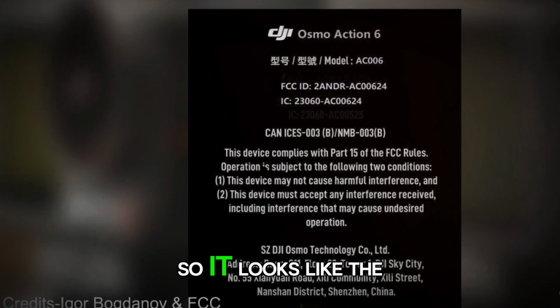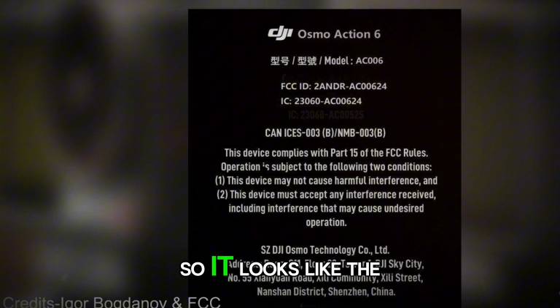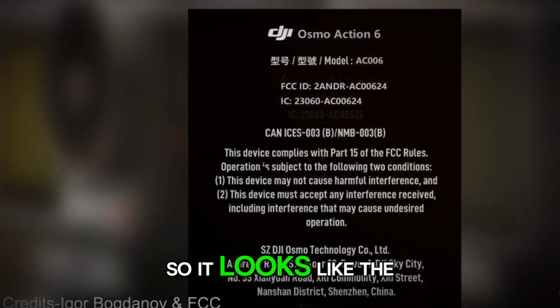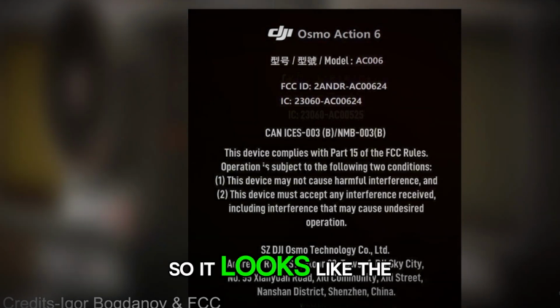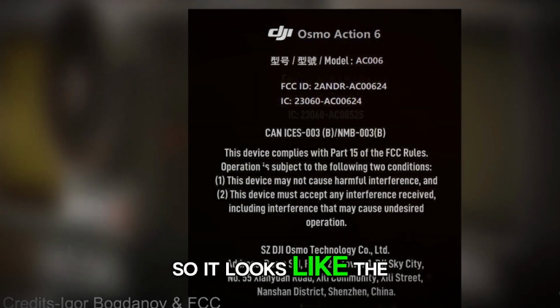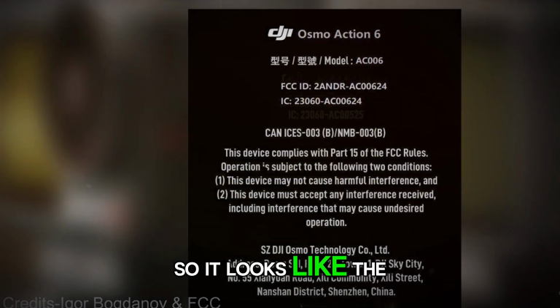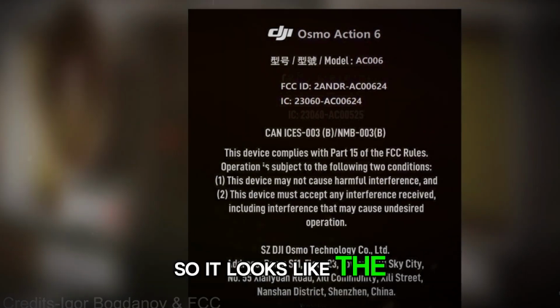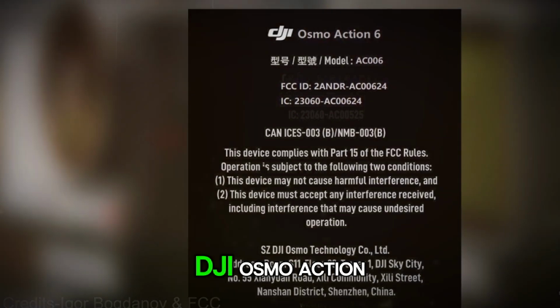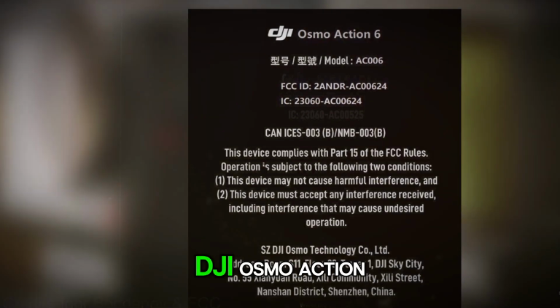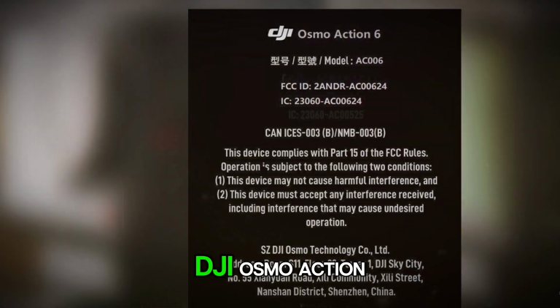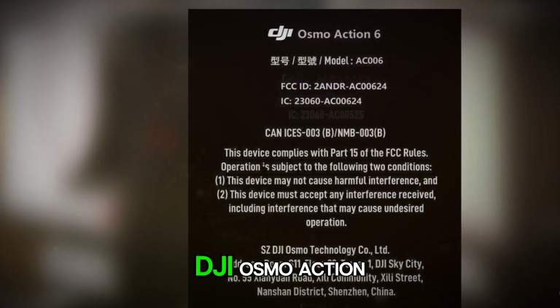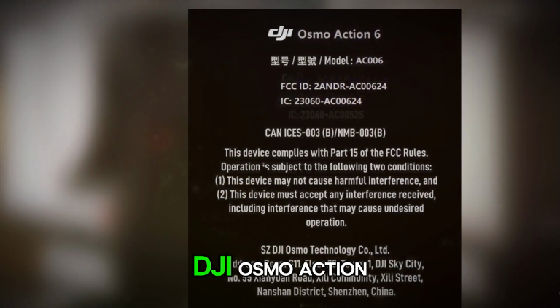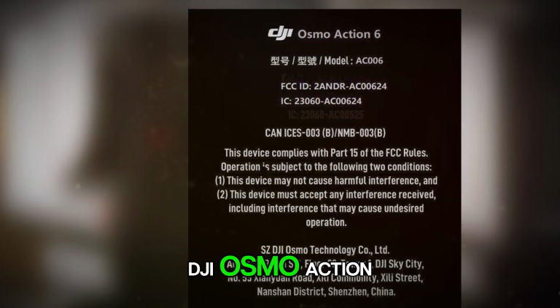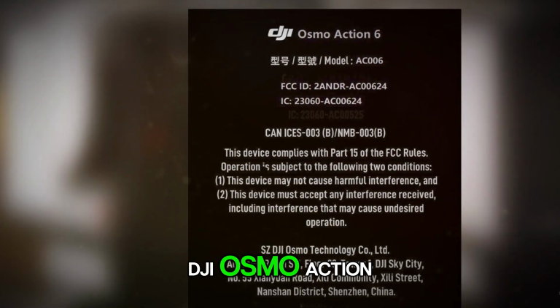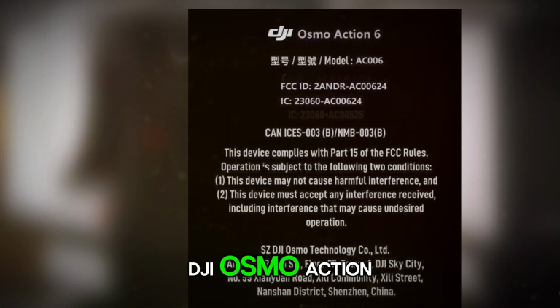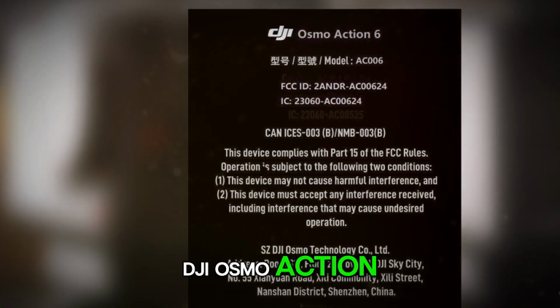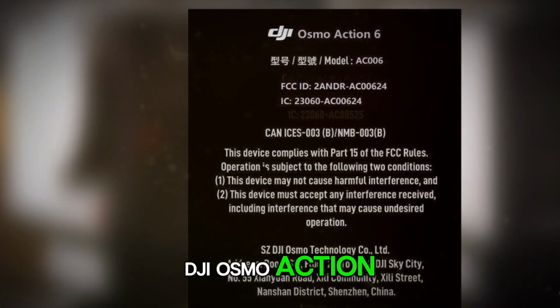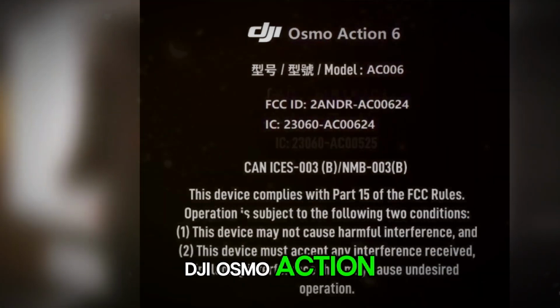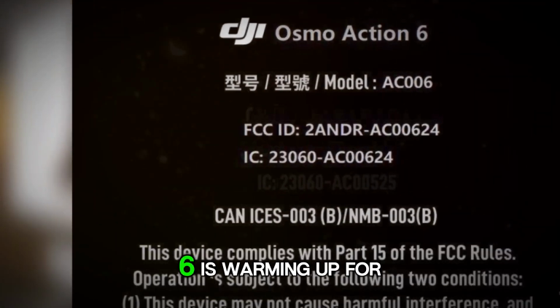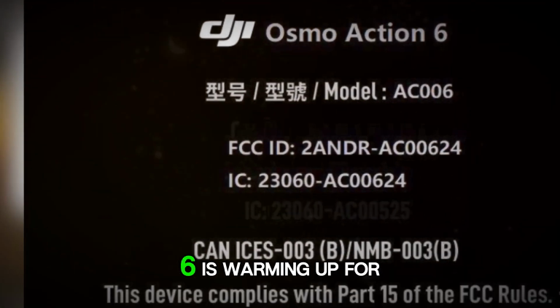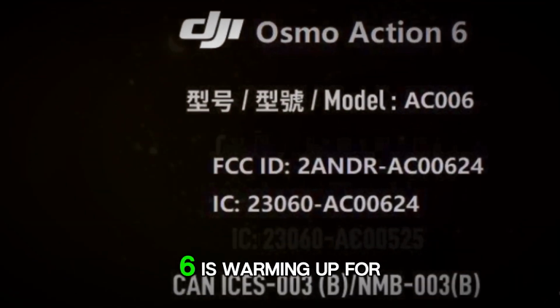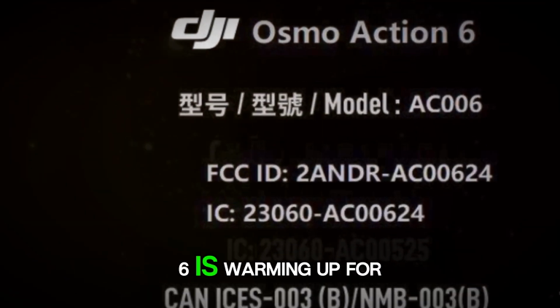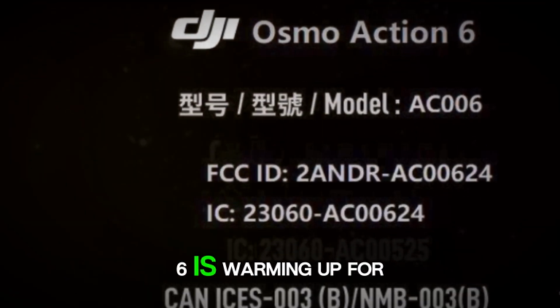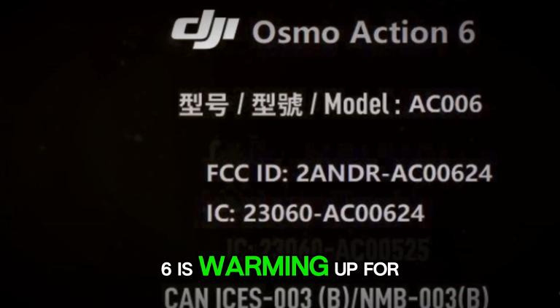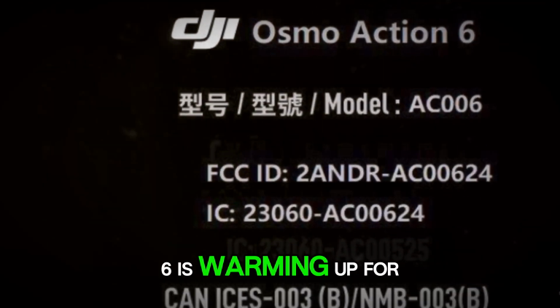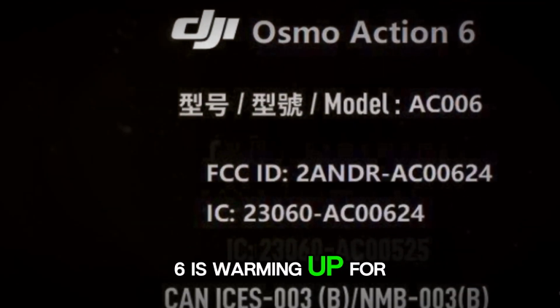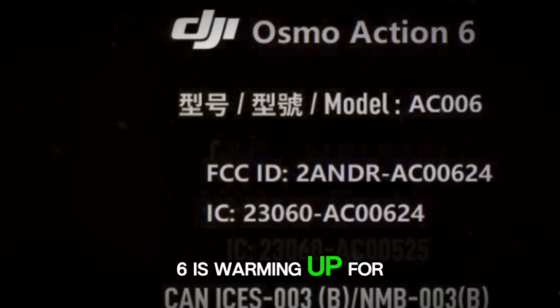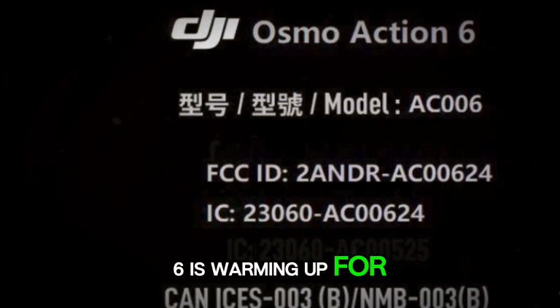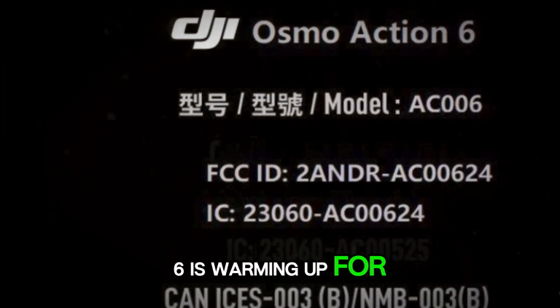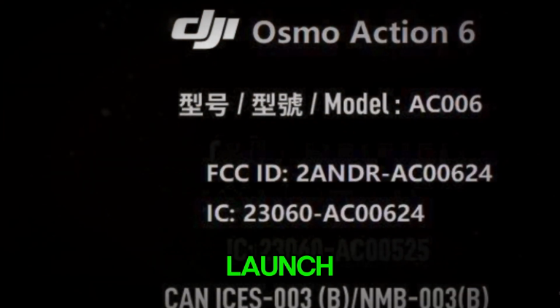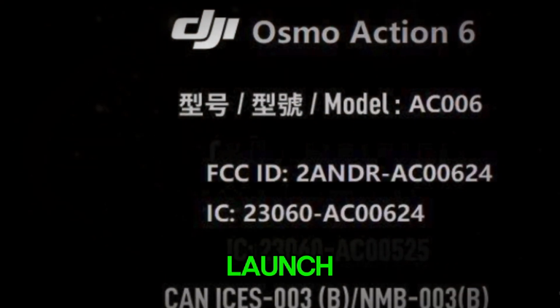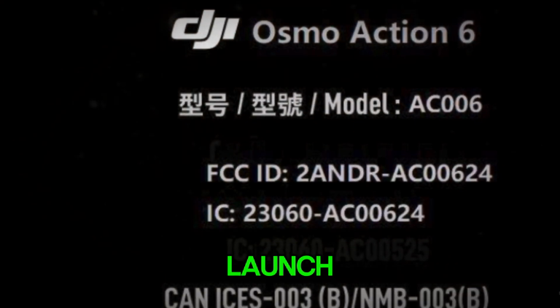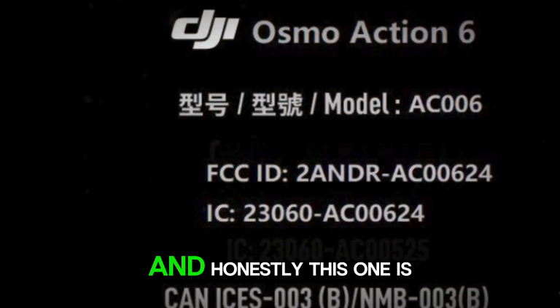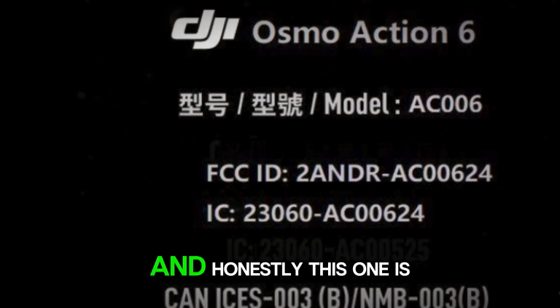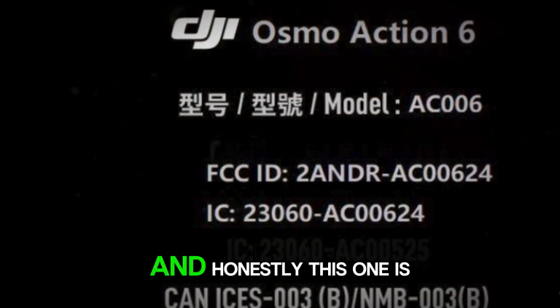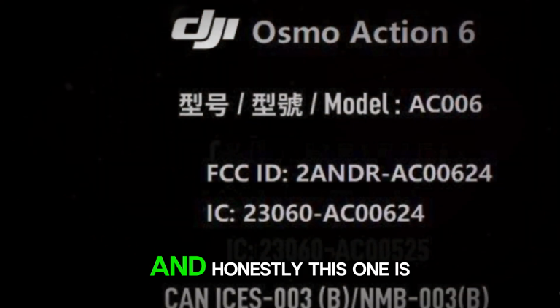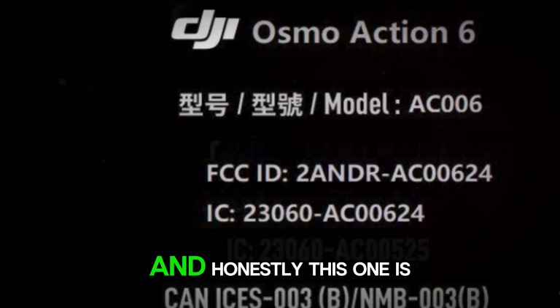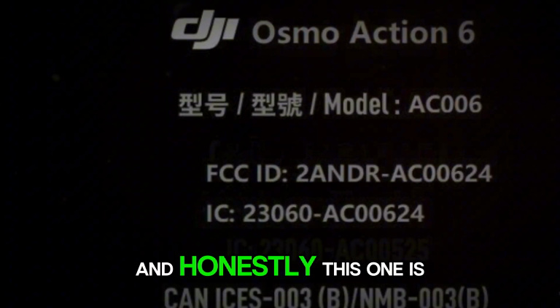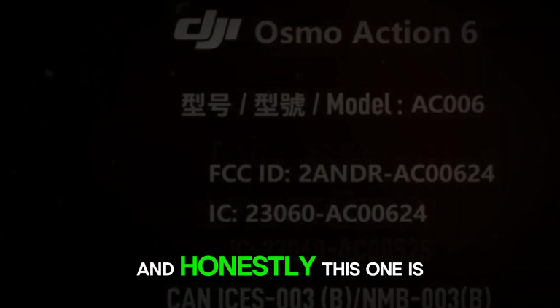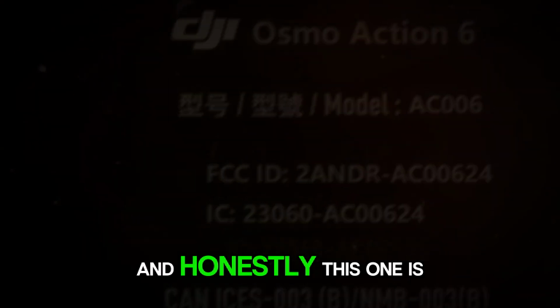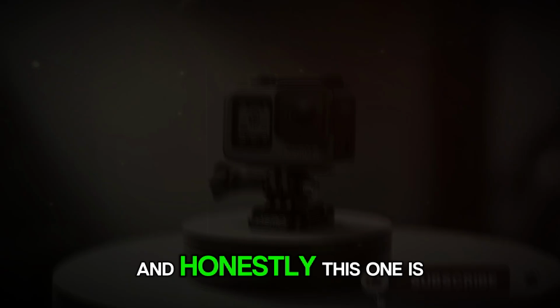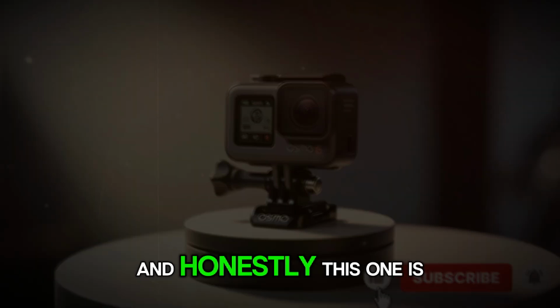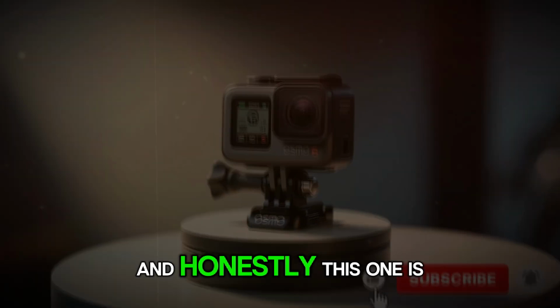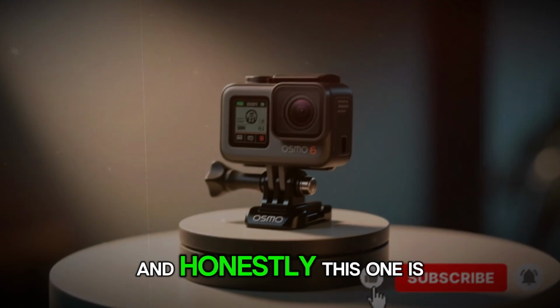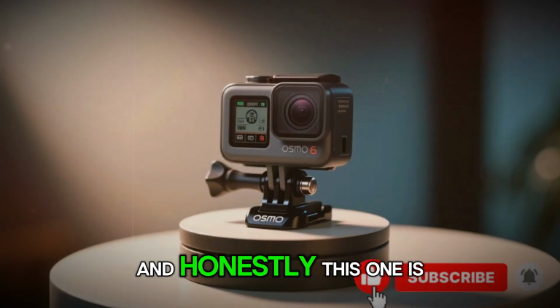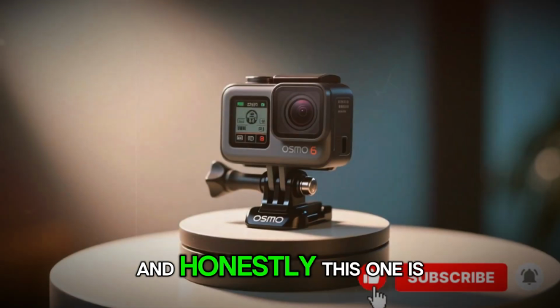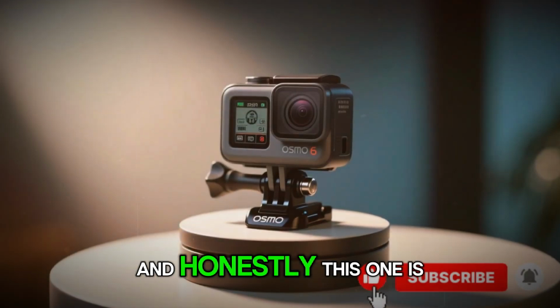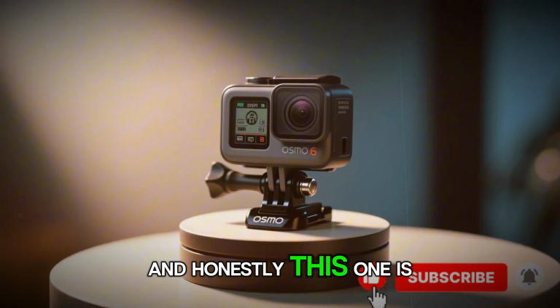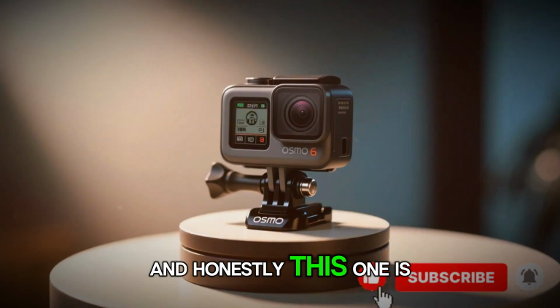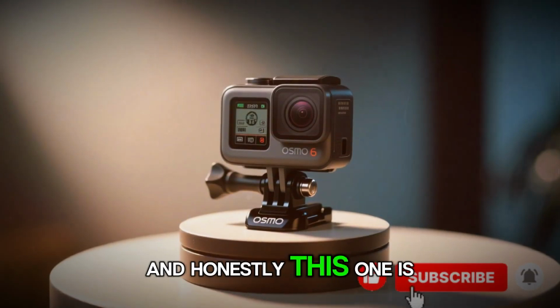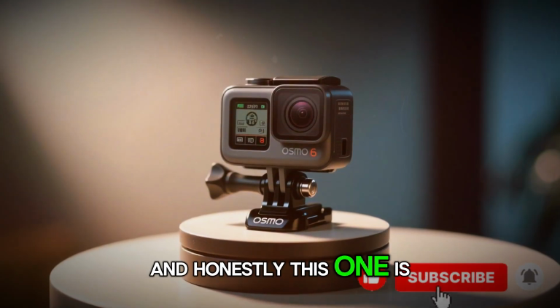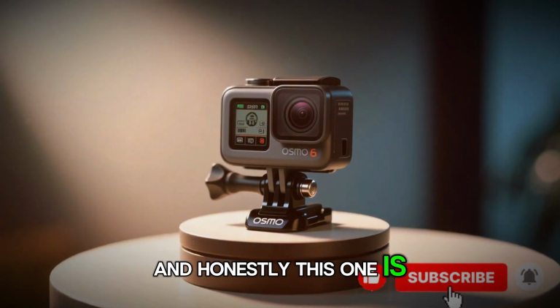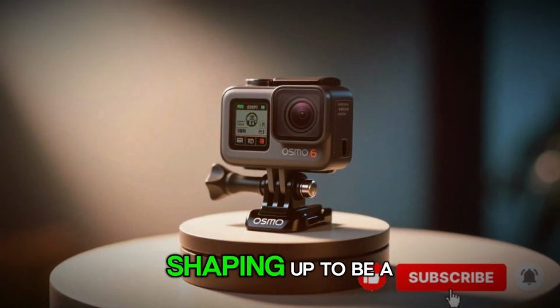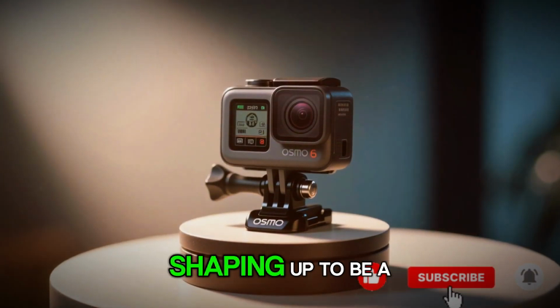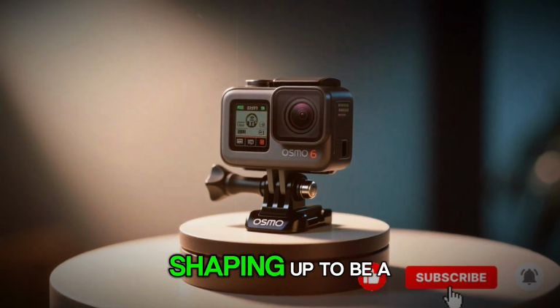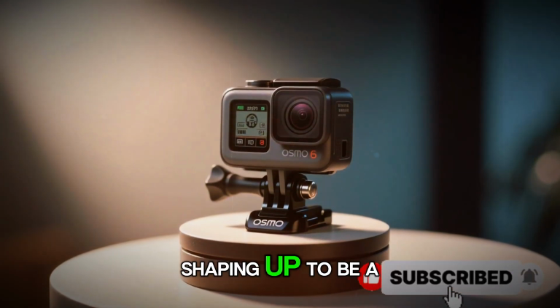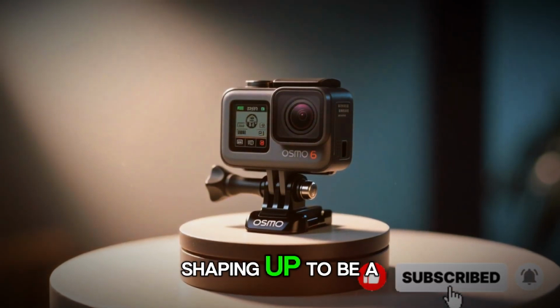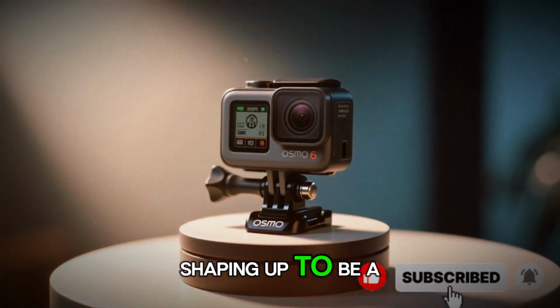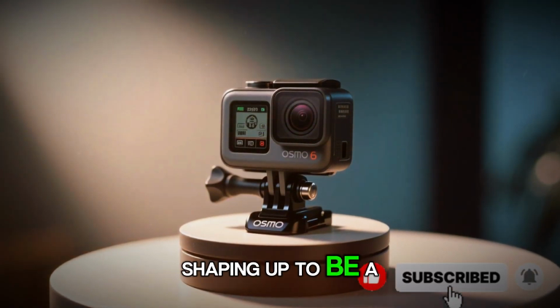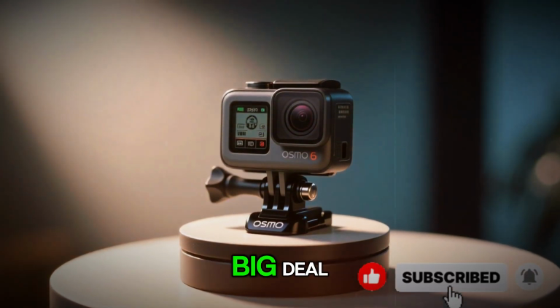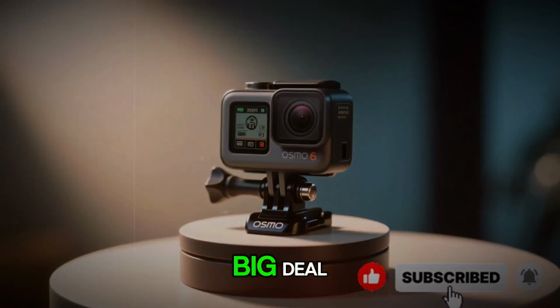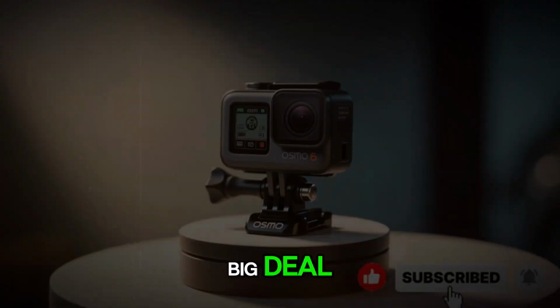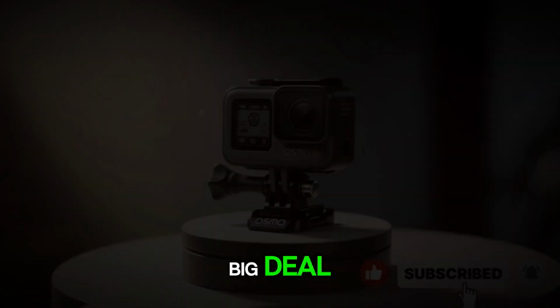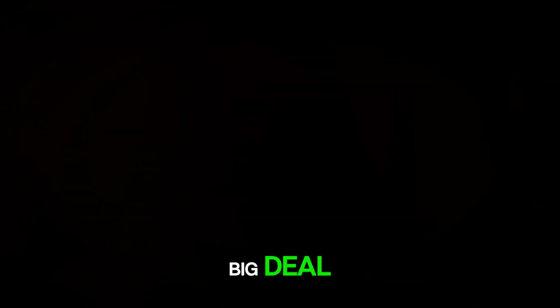It looks like the DJI Osmo Action 6 is warming up for launch and, honestly, this one is shaping up to be a big deal.